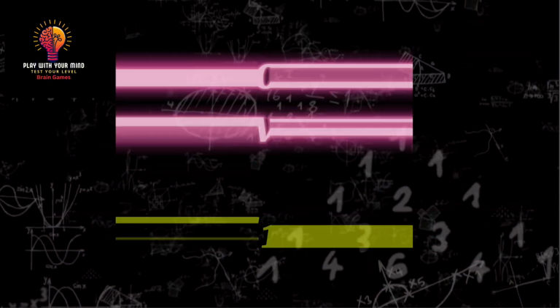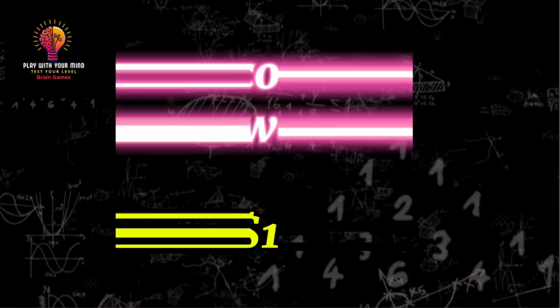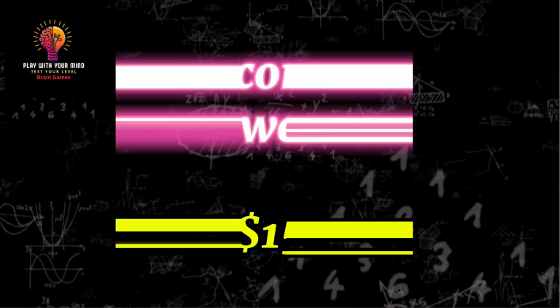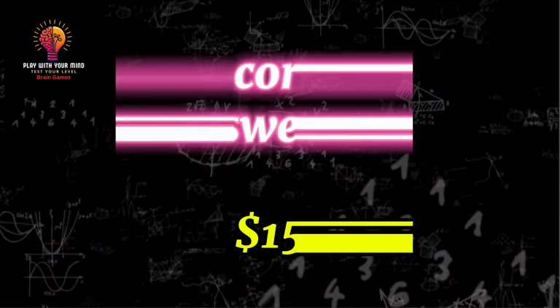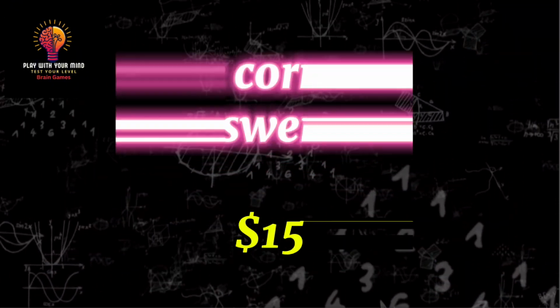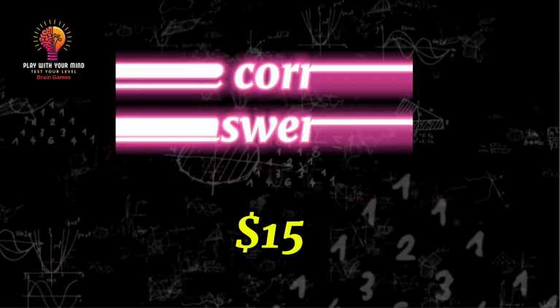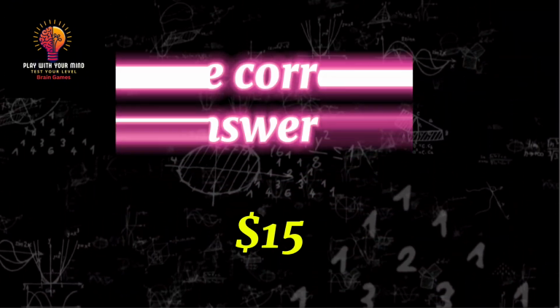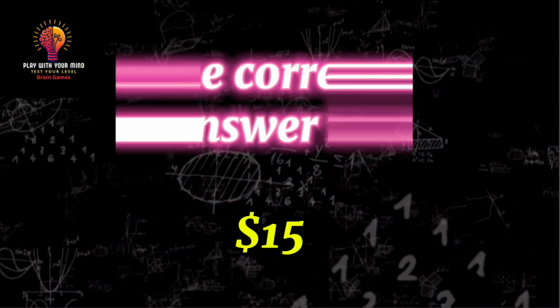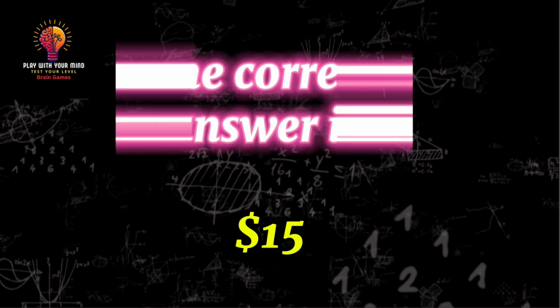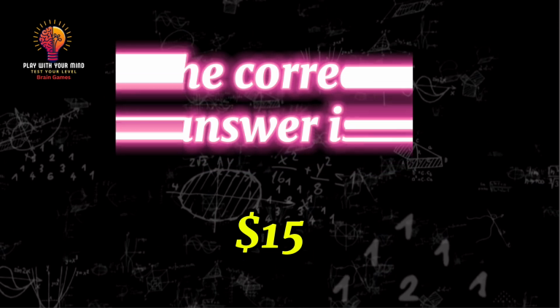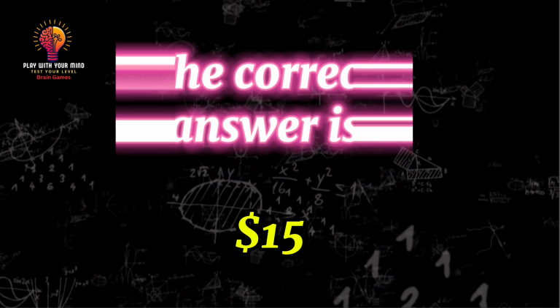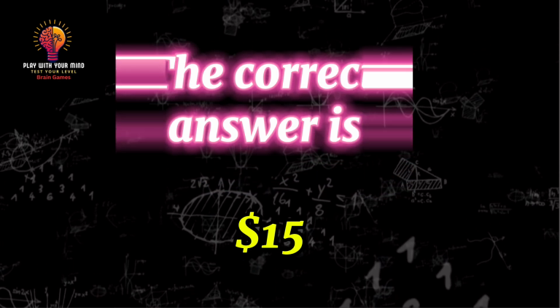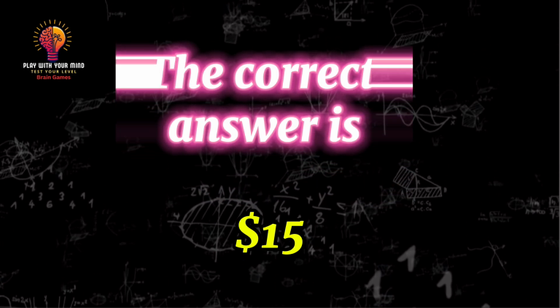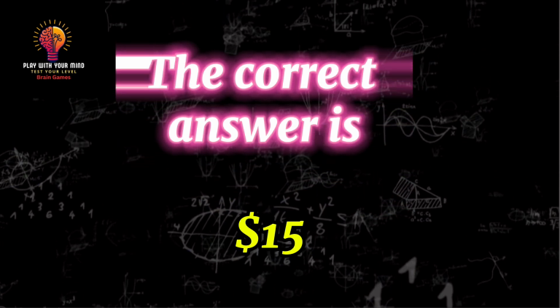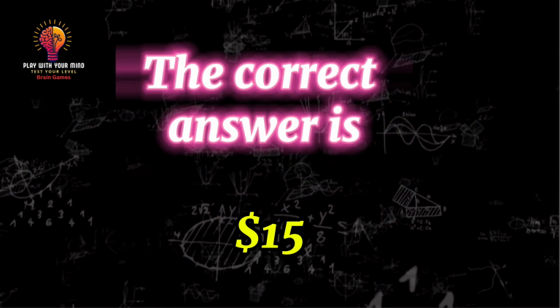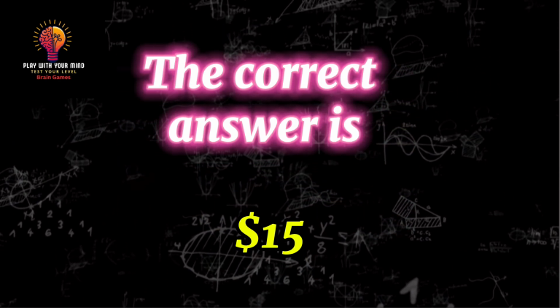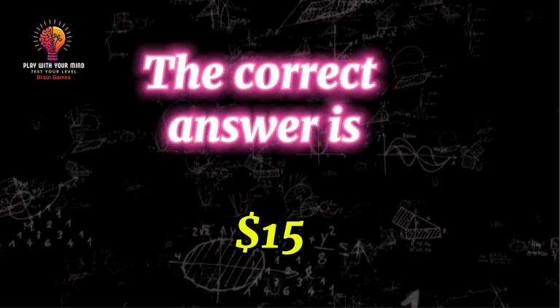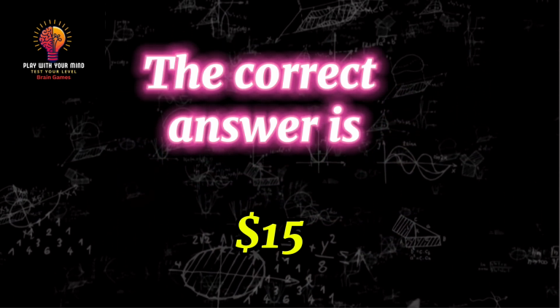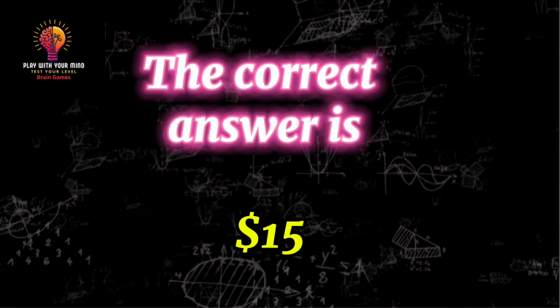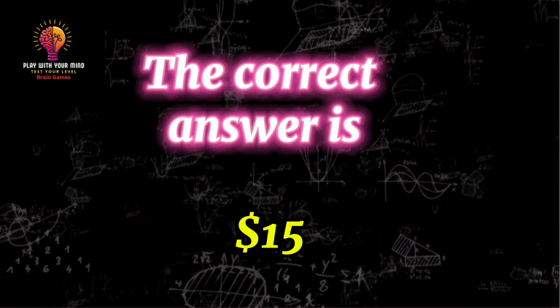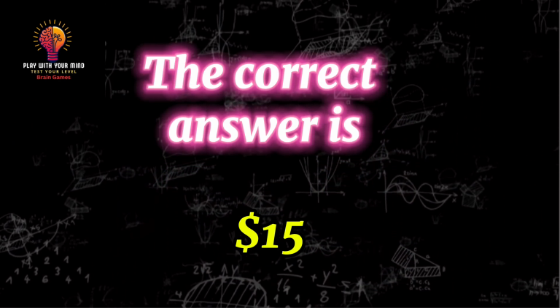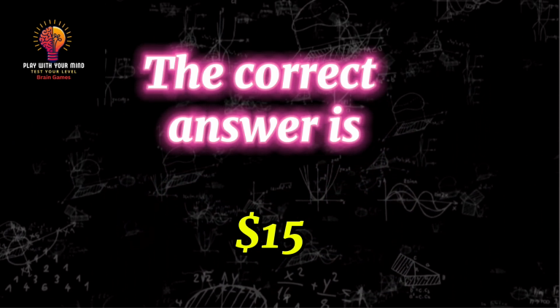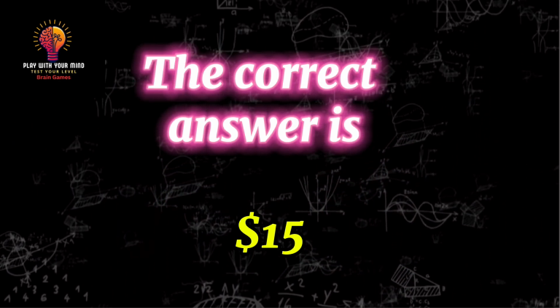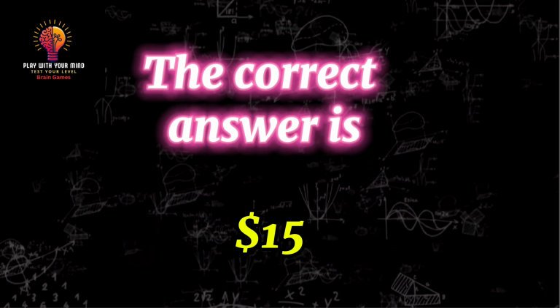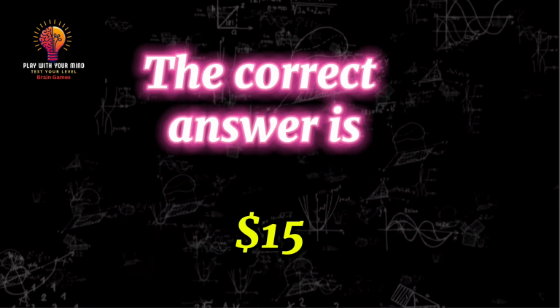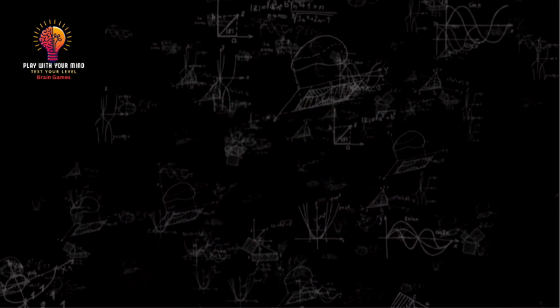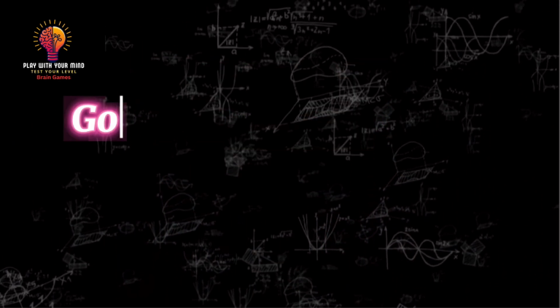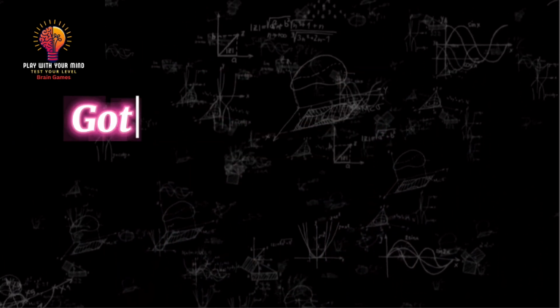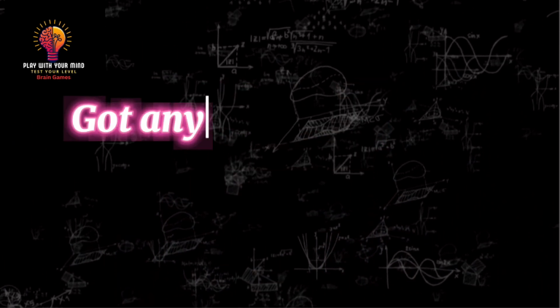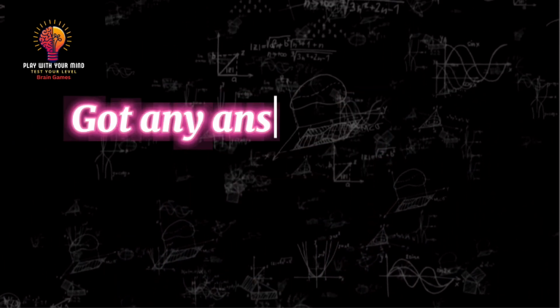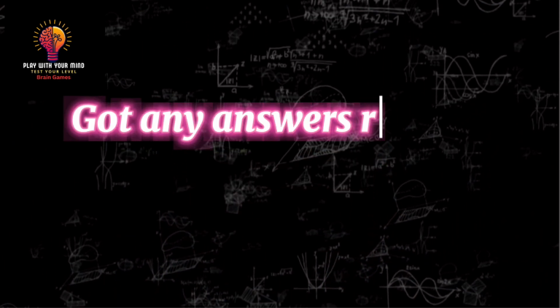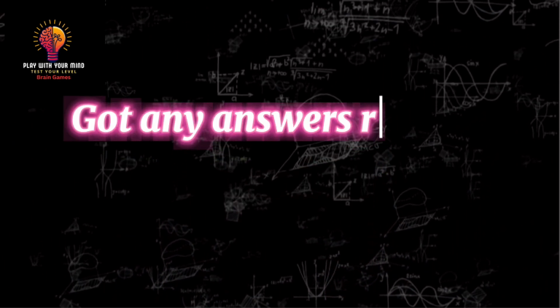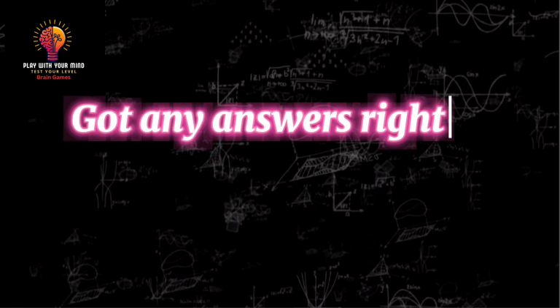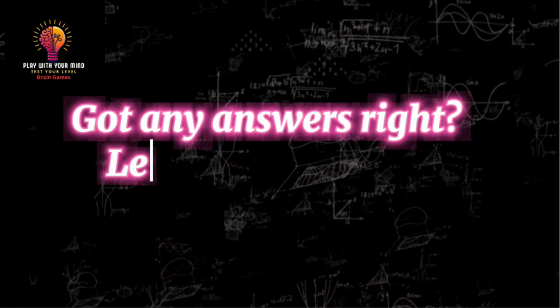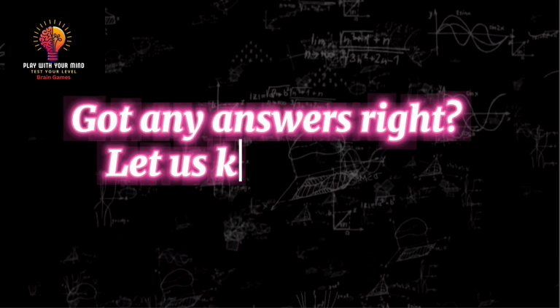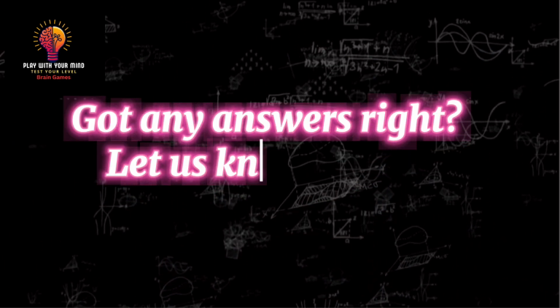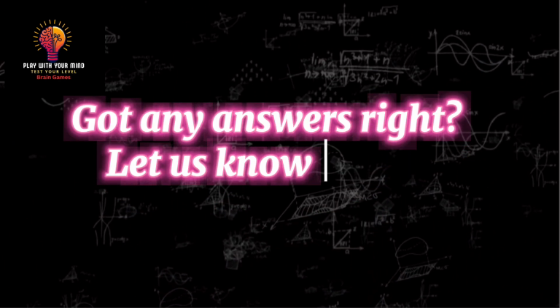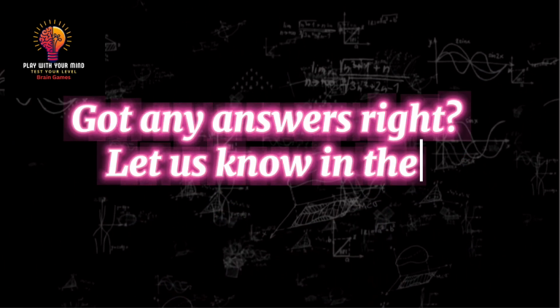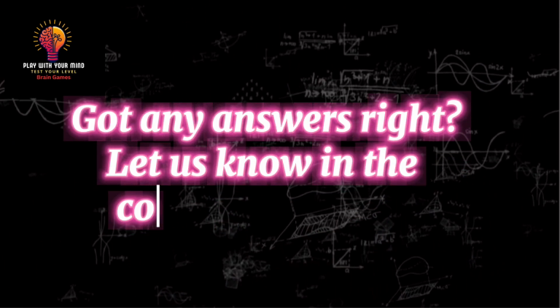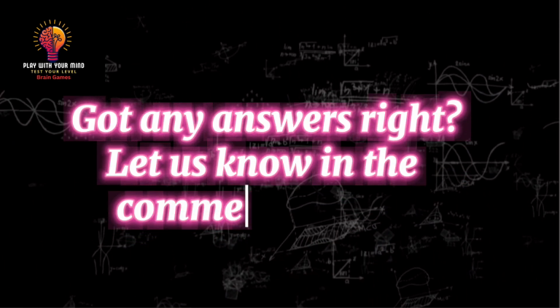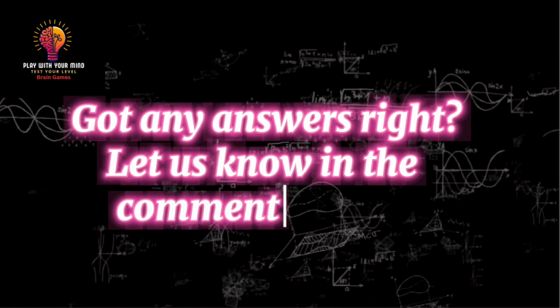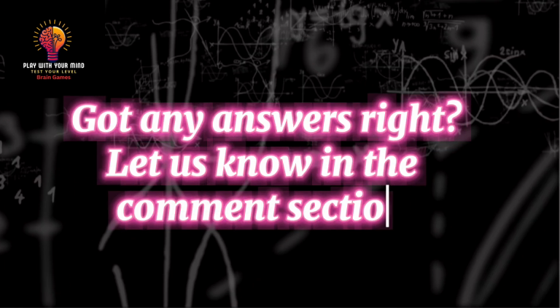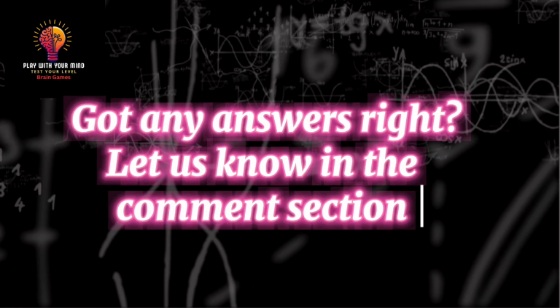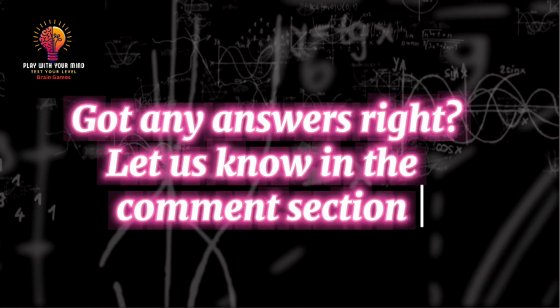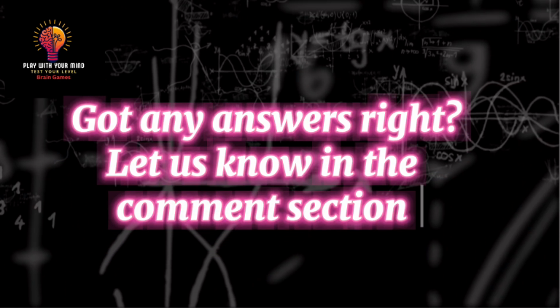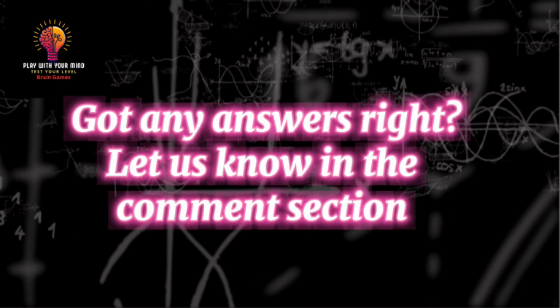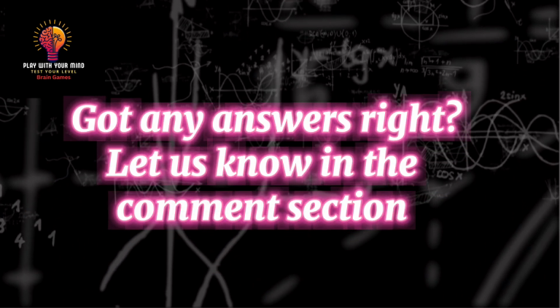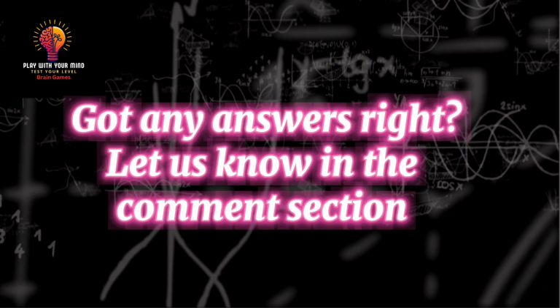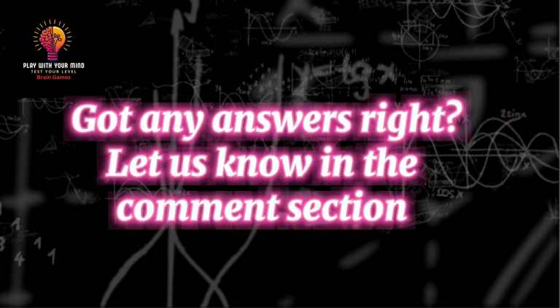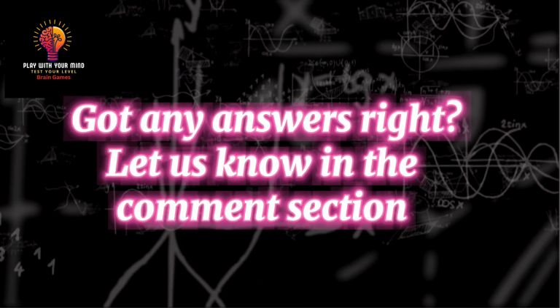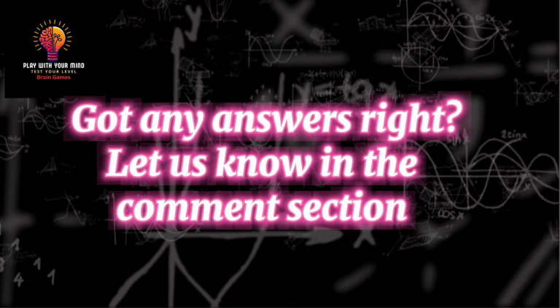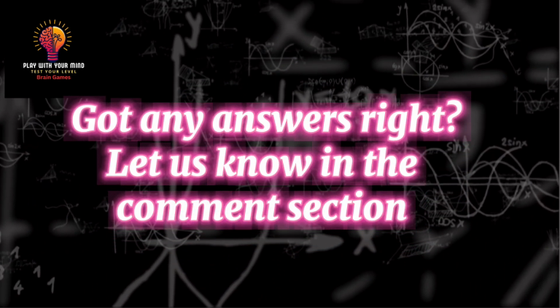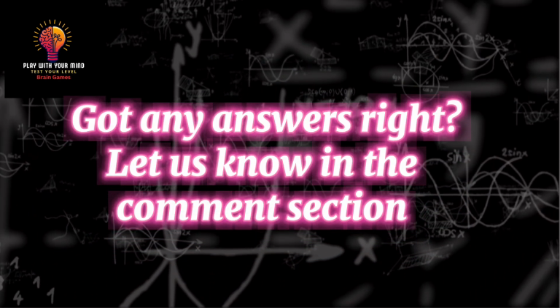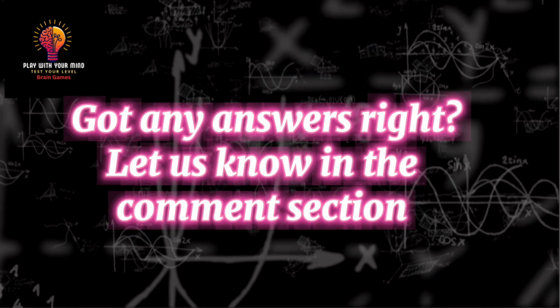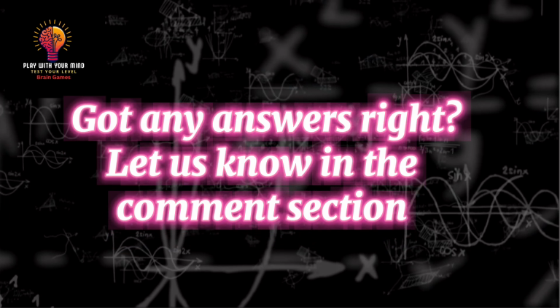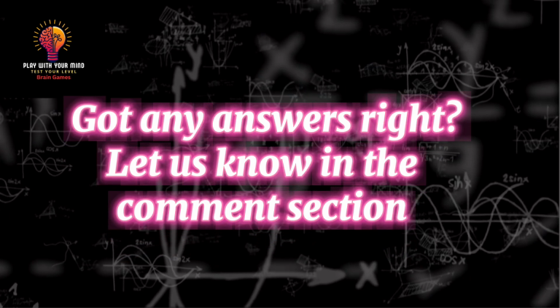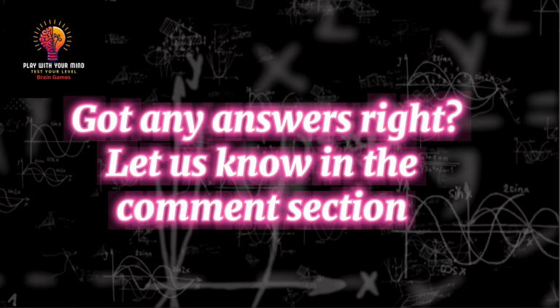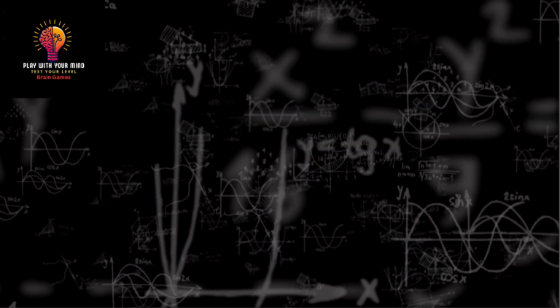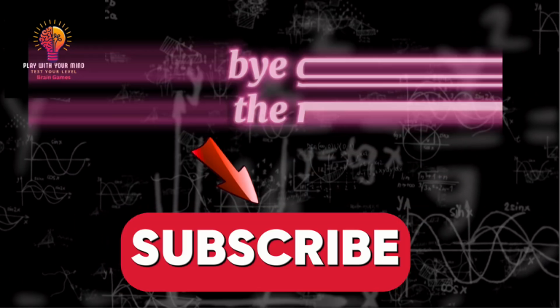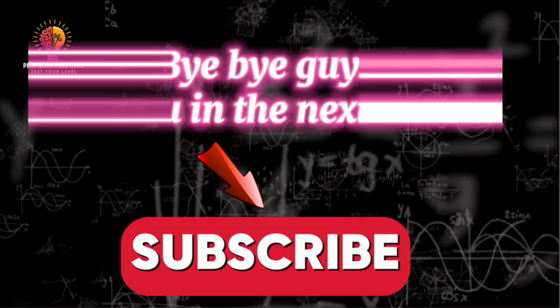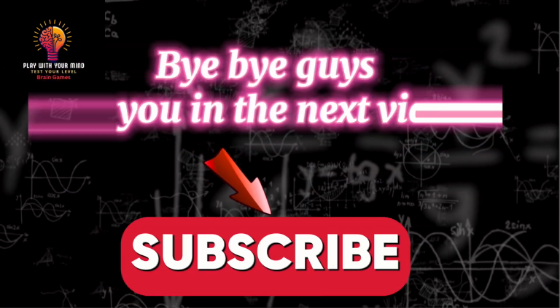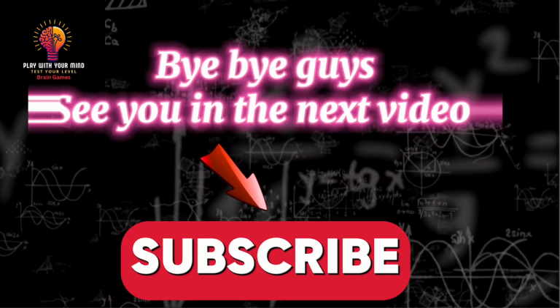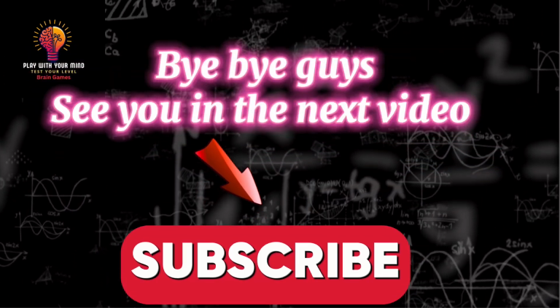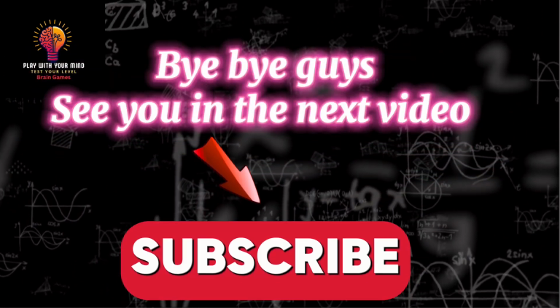The correct answer is $15. Got any answers right? Let us know in the comment section. Bye bye guys, see you in the next video.